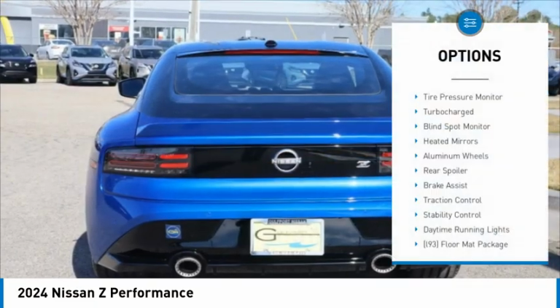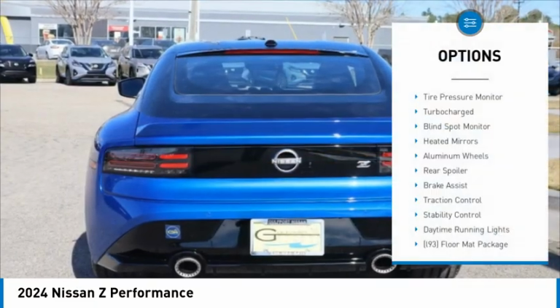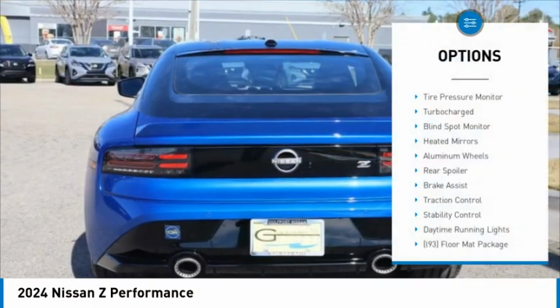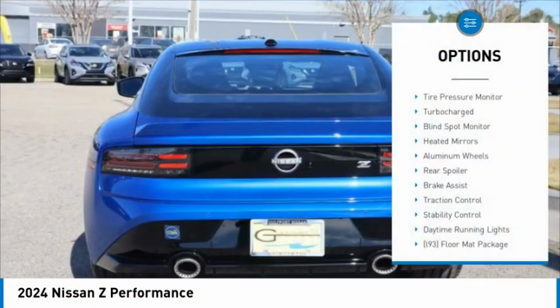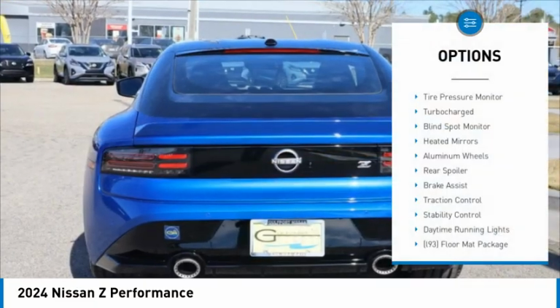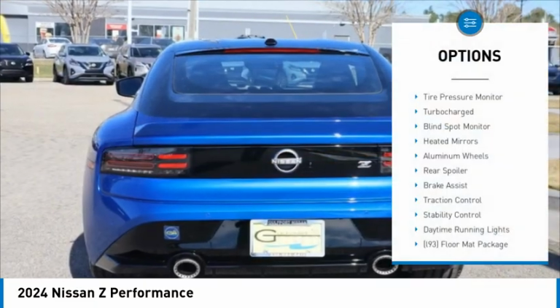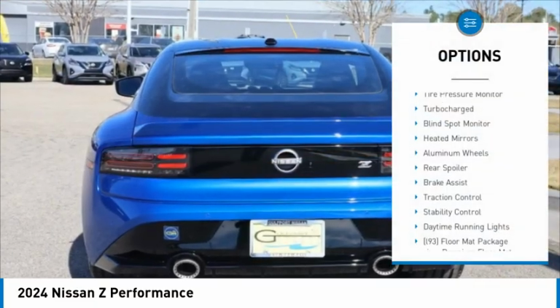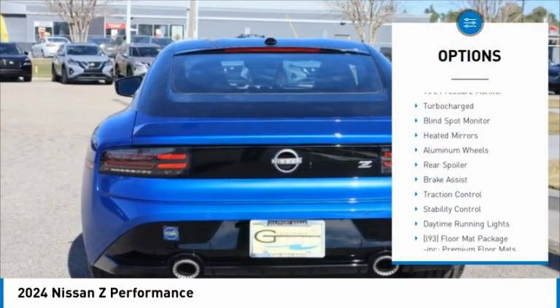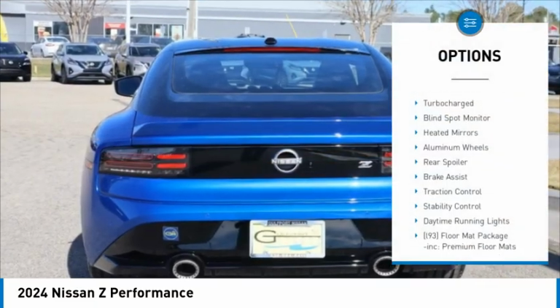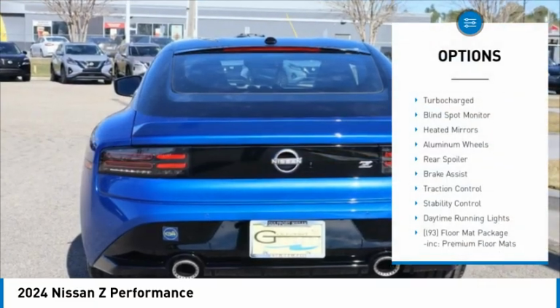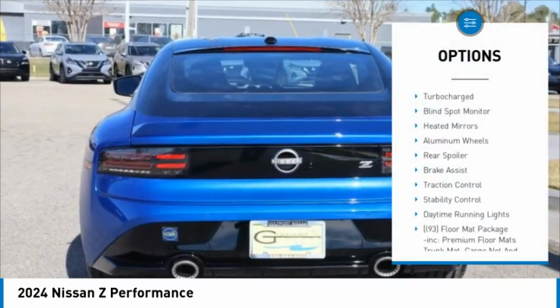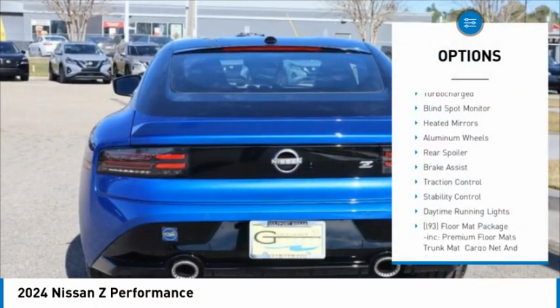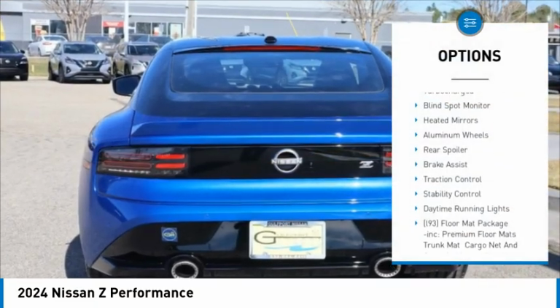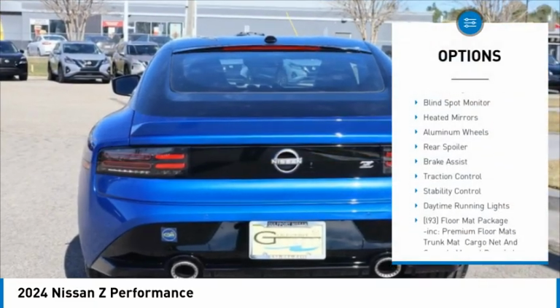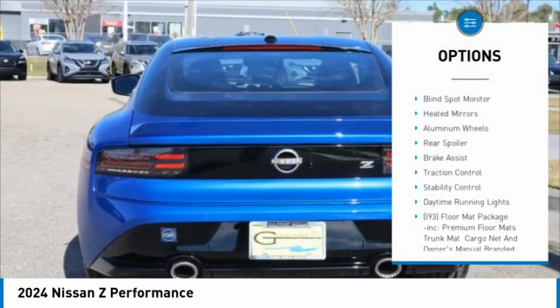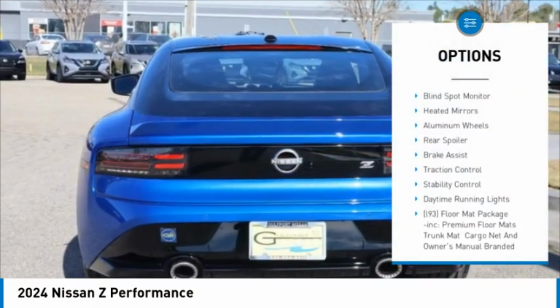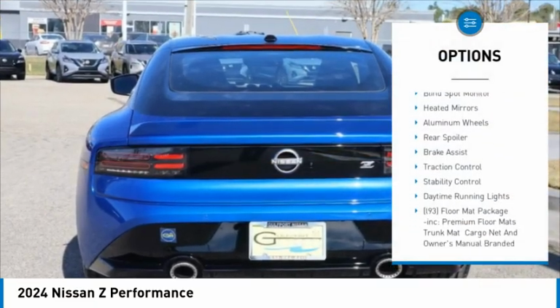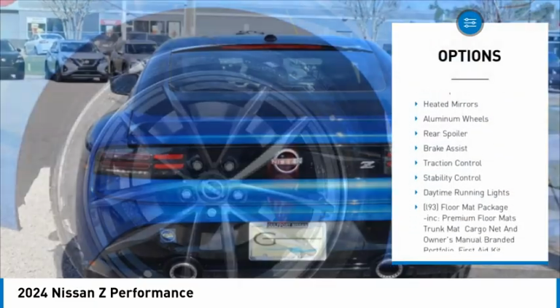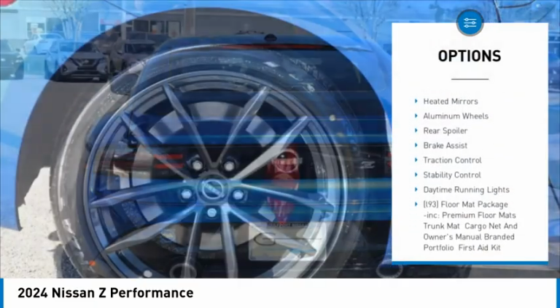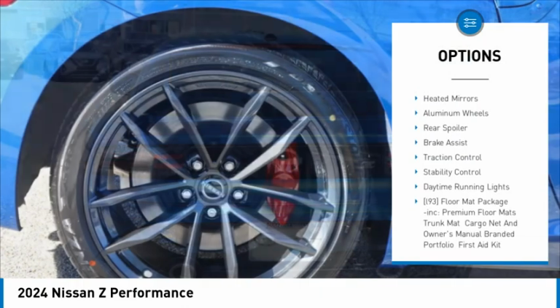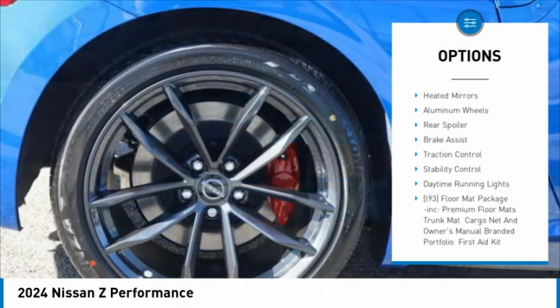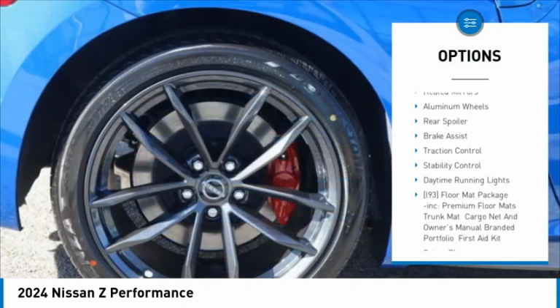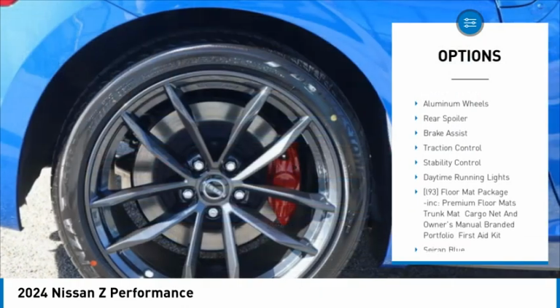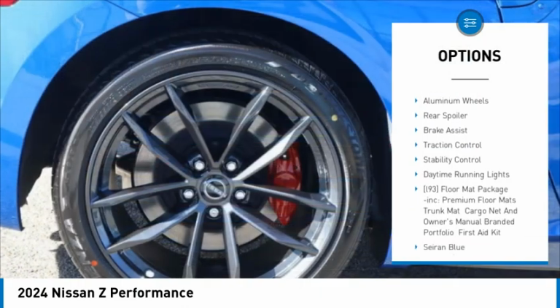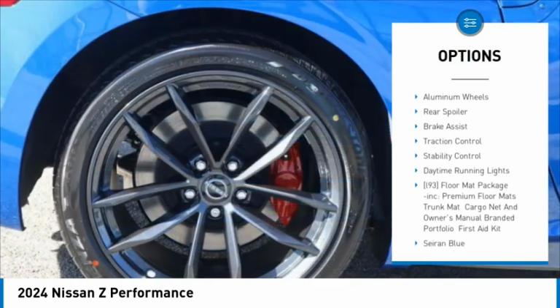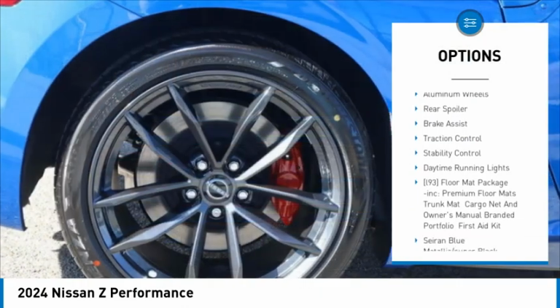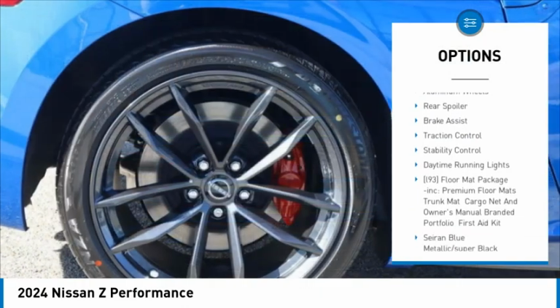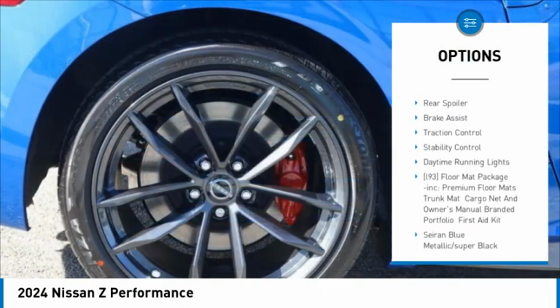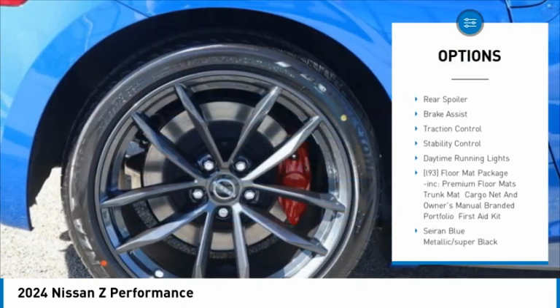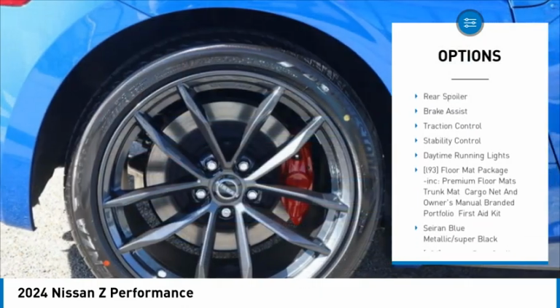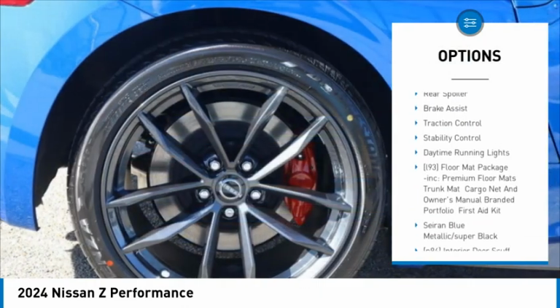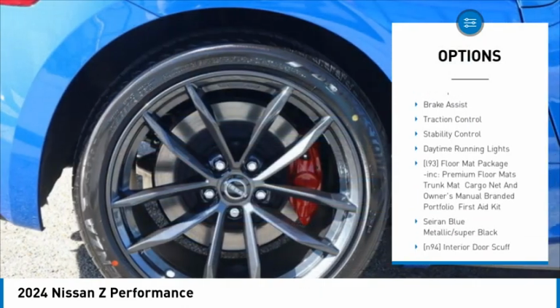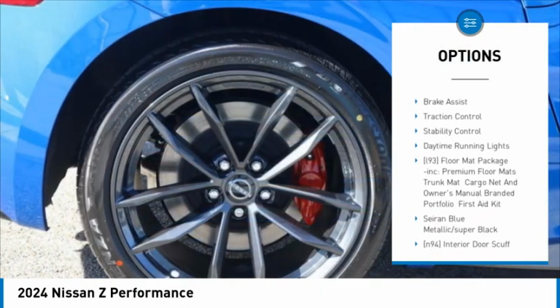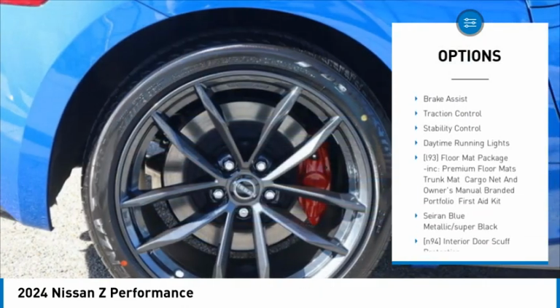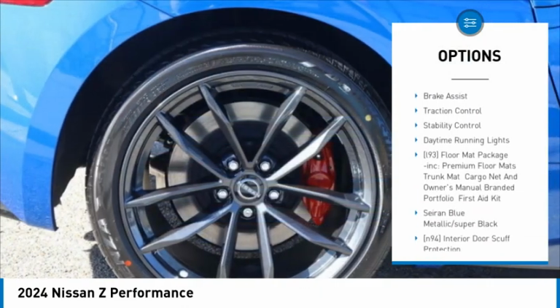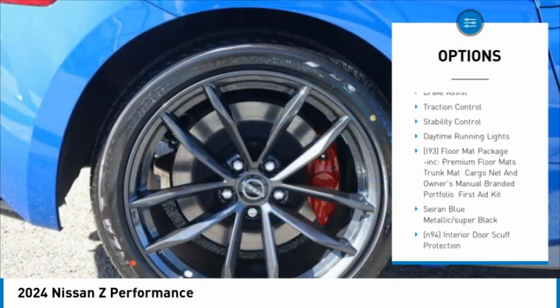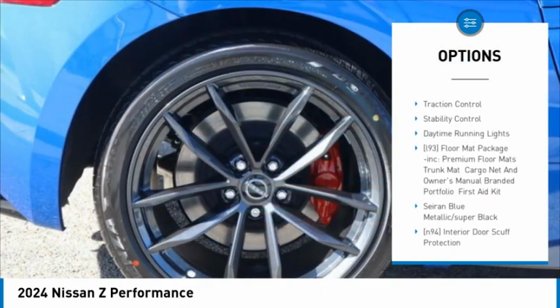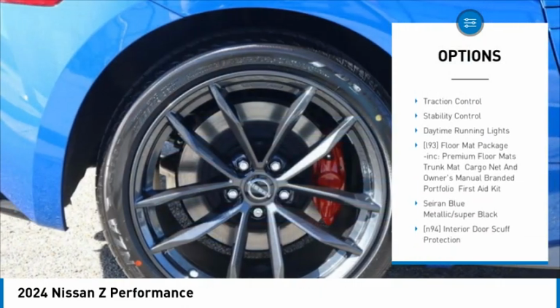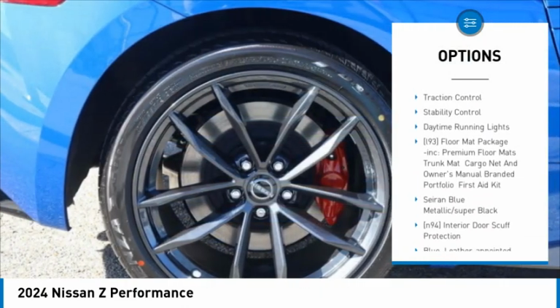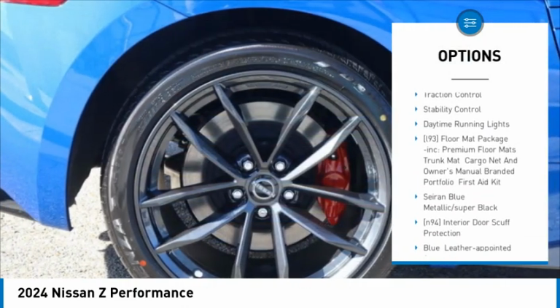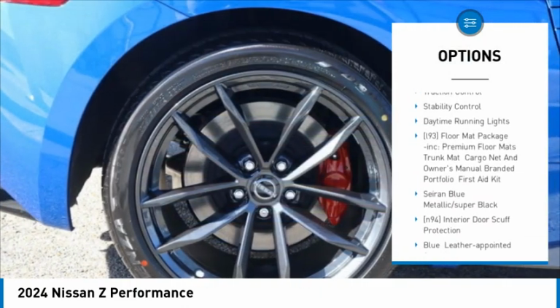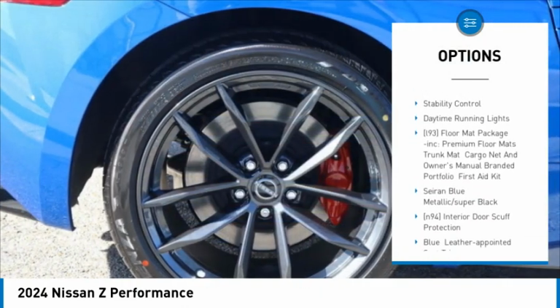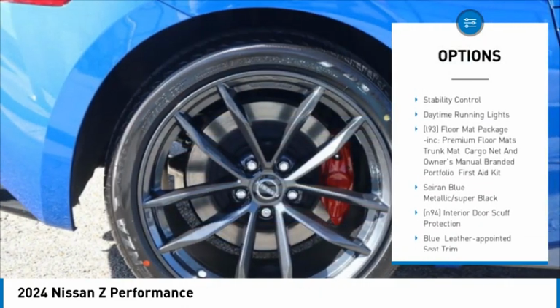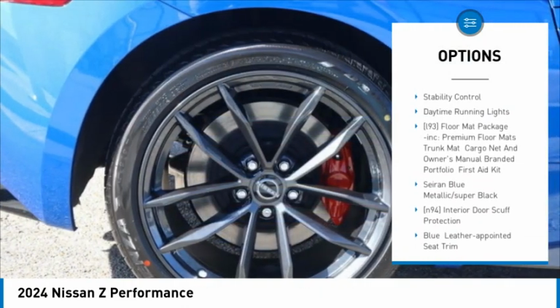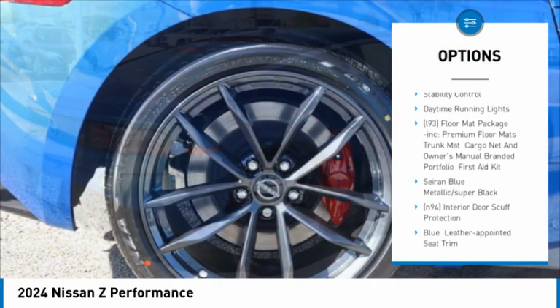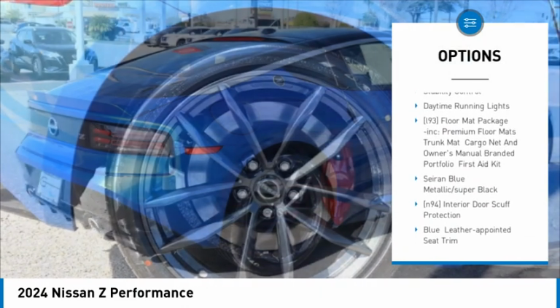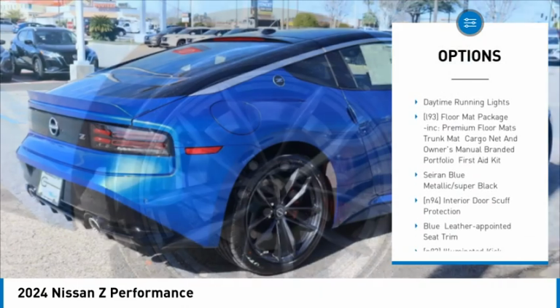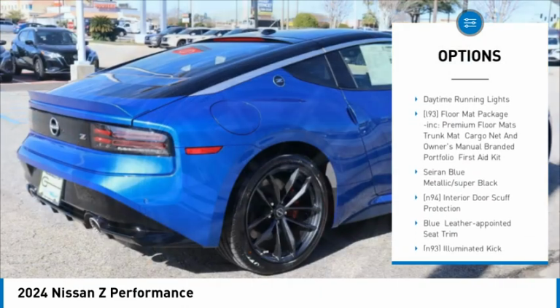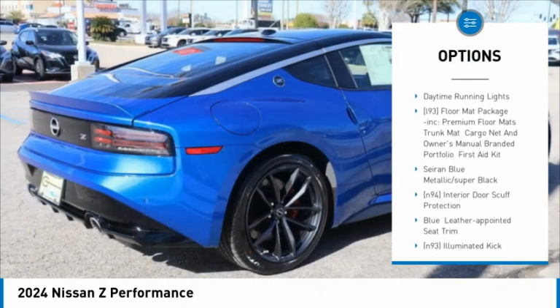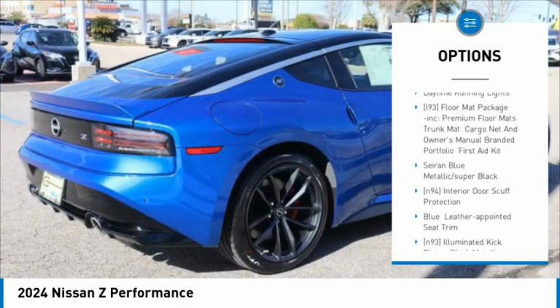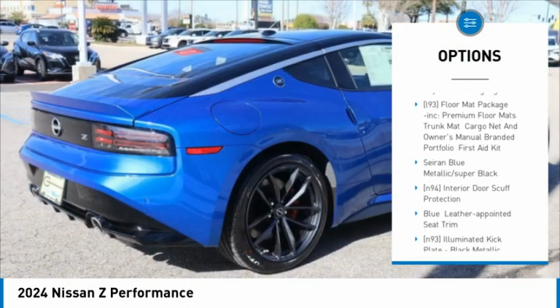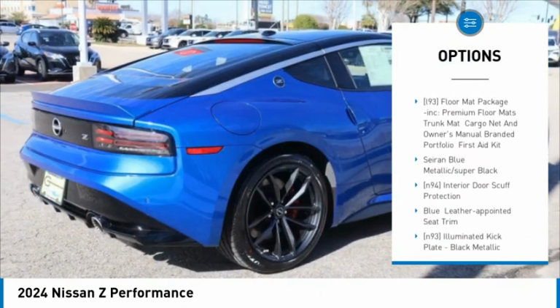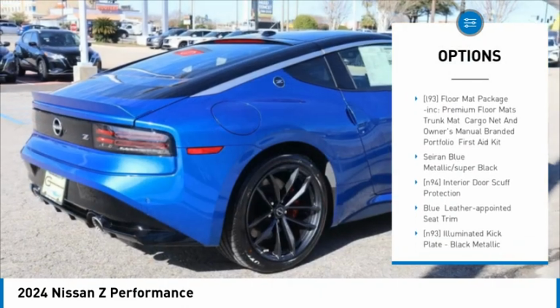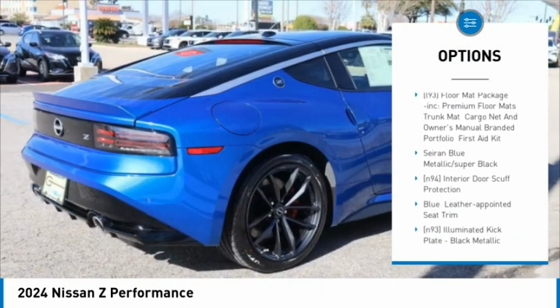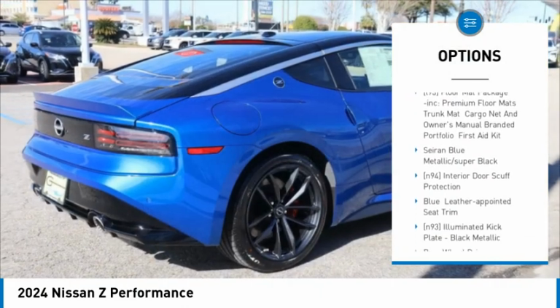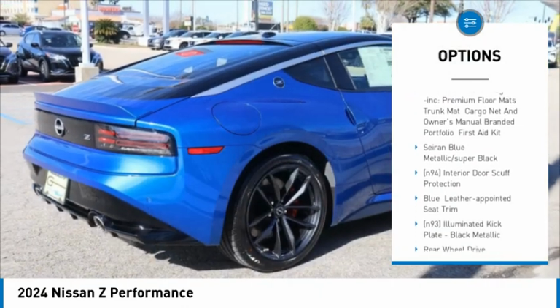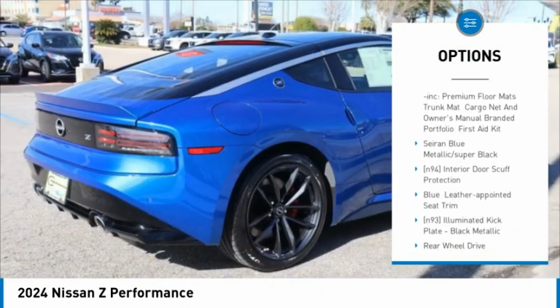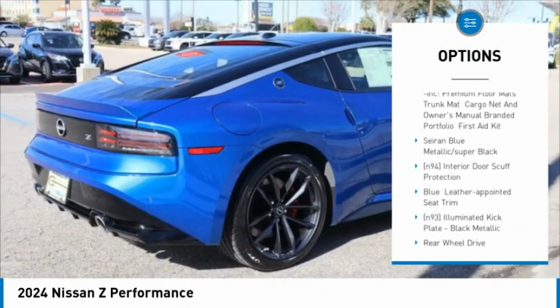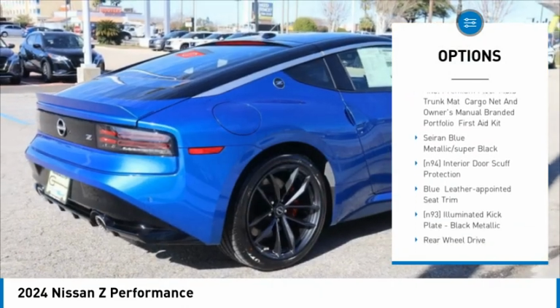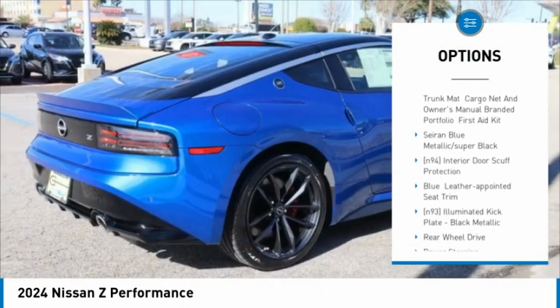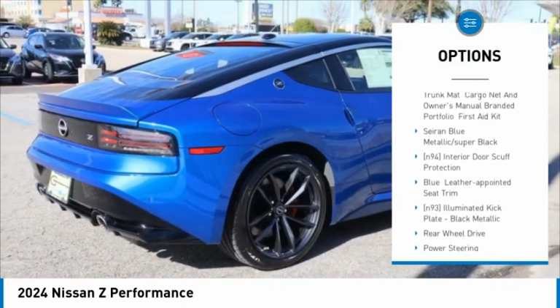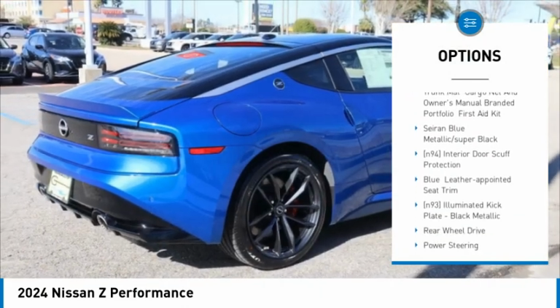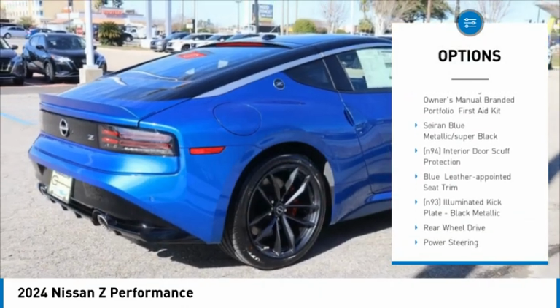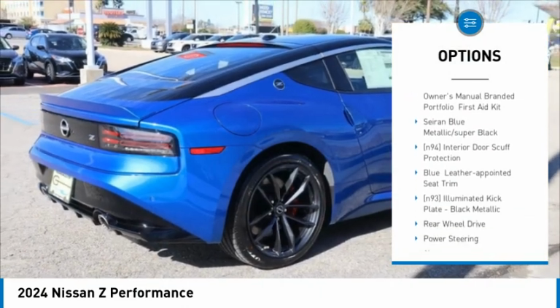Tire pressure monitor, turbo charged, blind spot monitor, heated mirrors, aluminum wheels, rear spoiler.